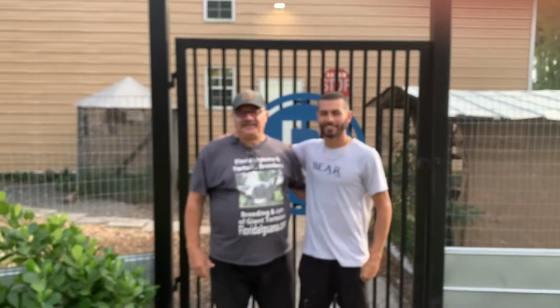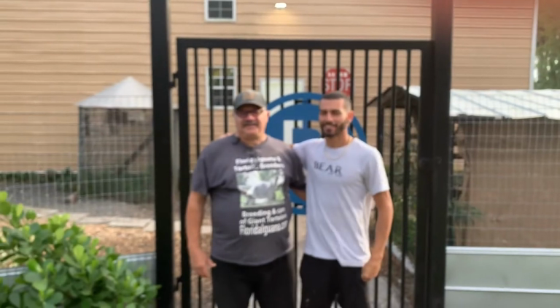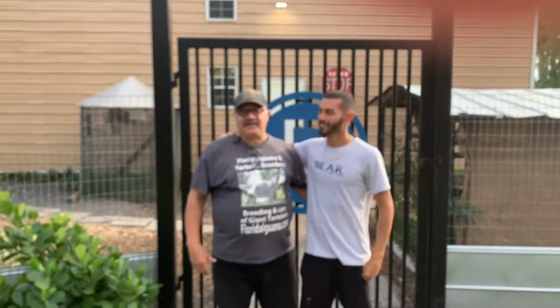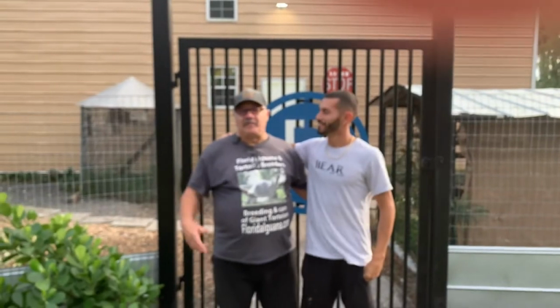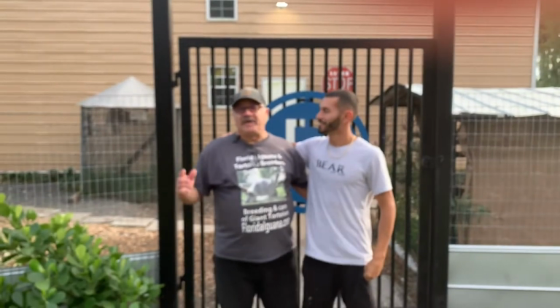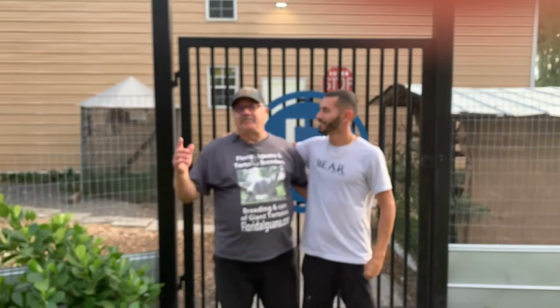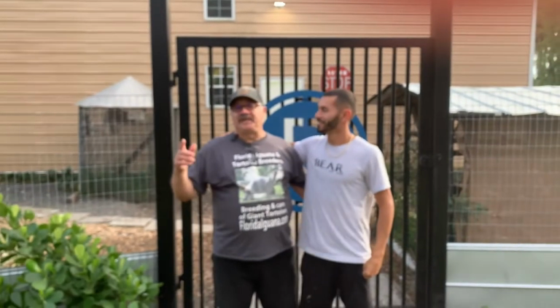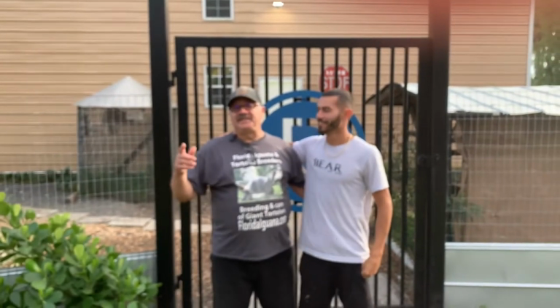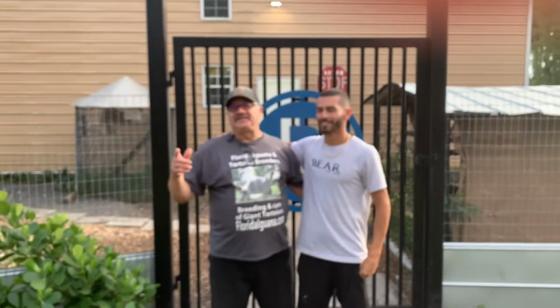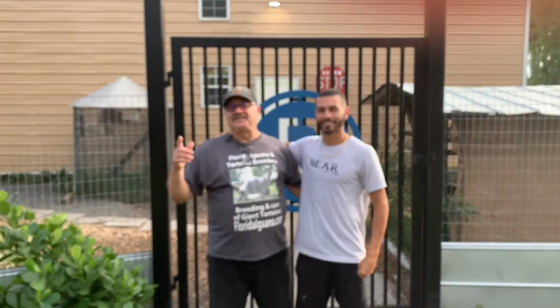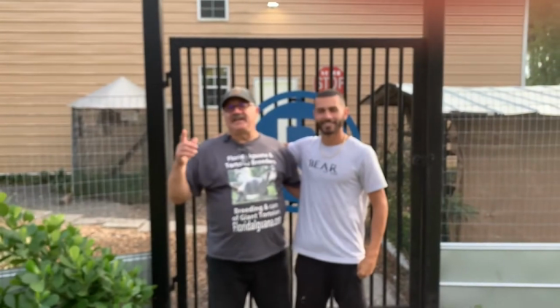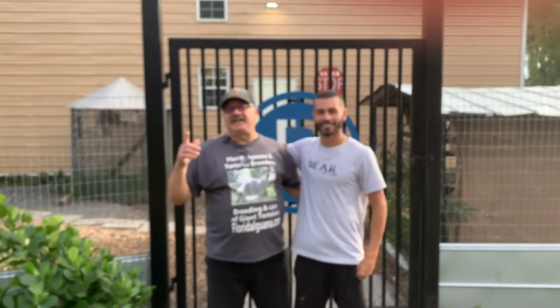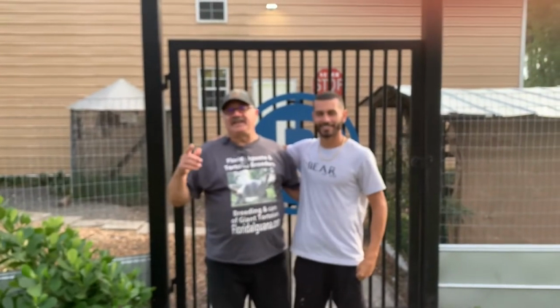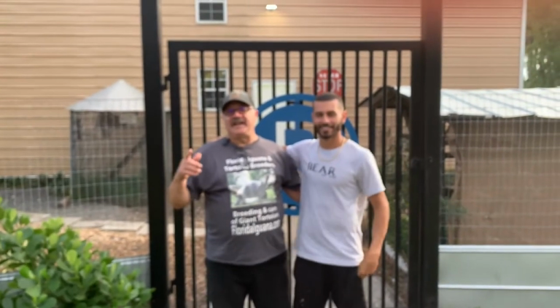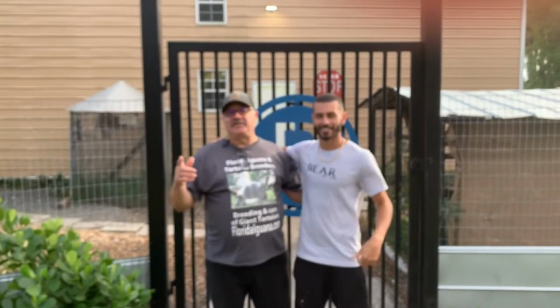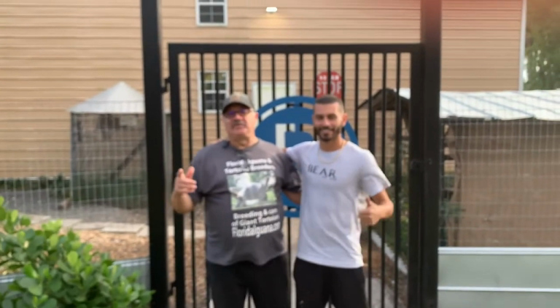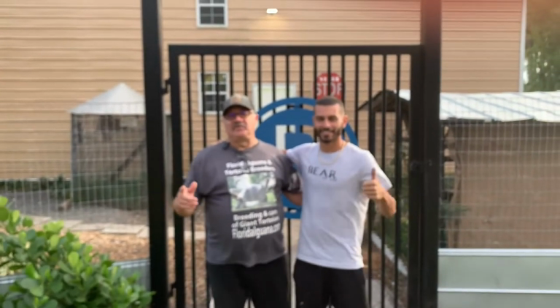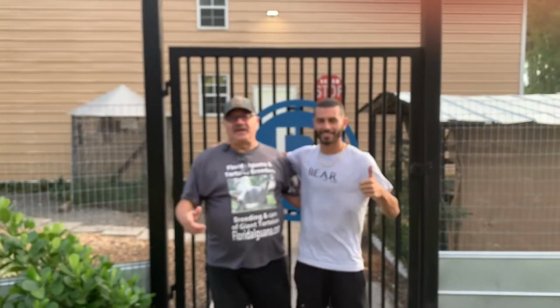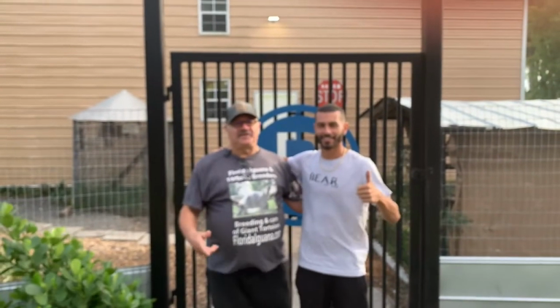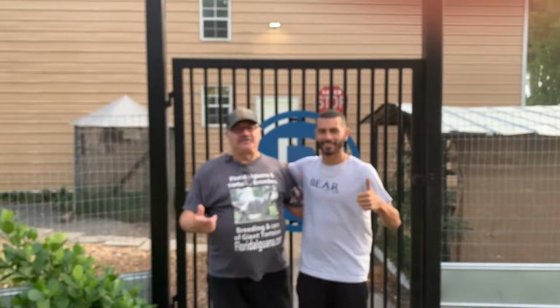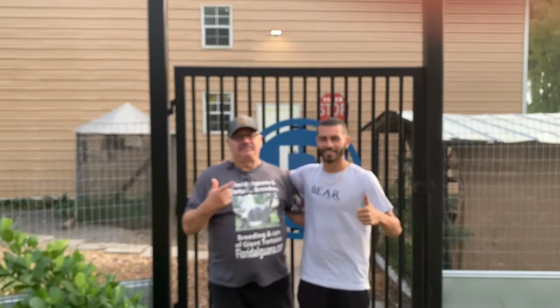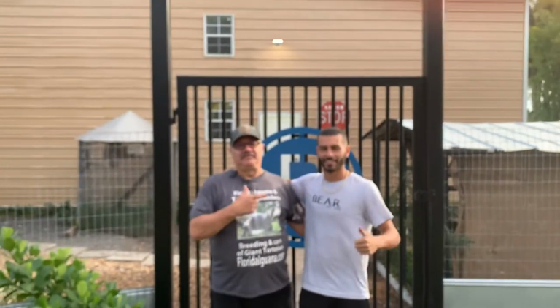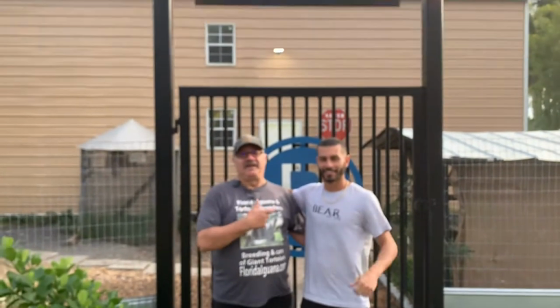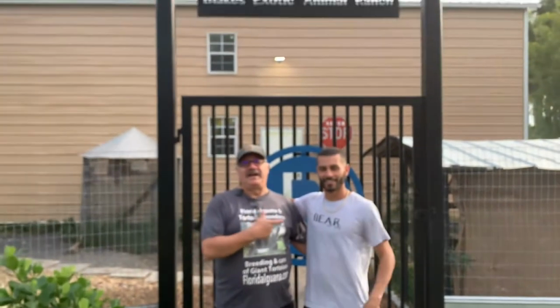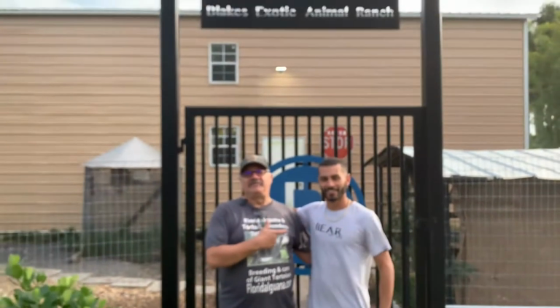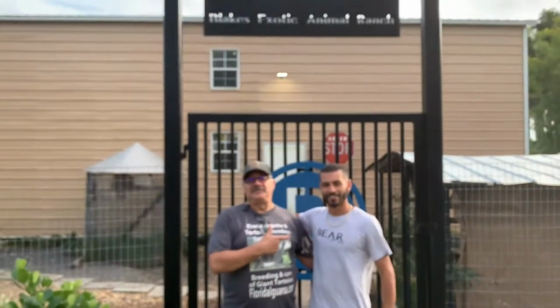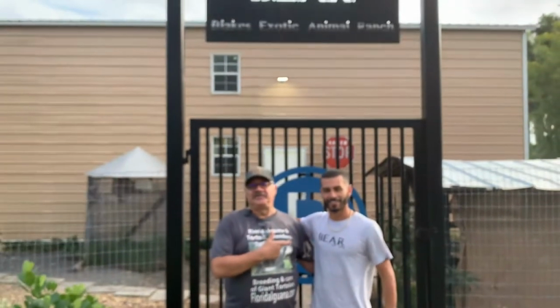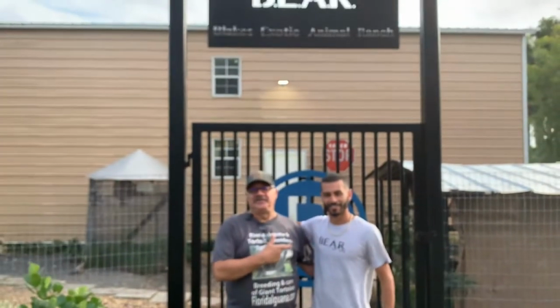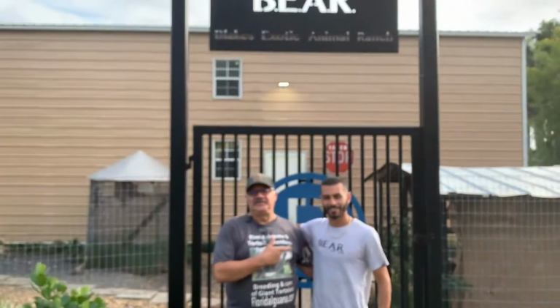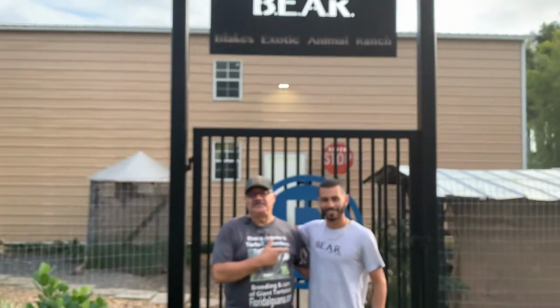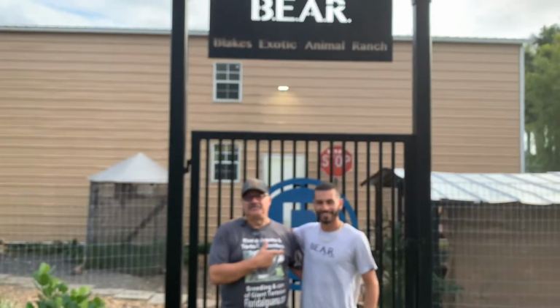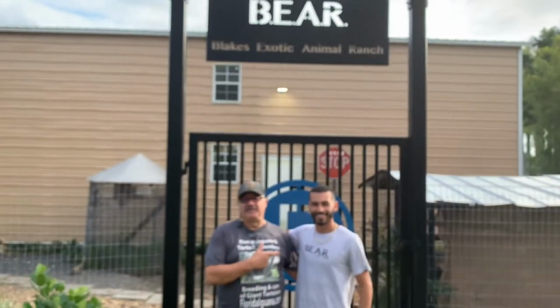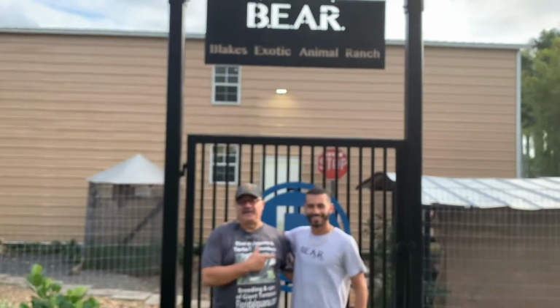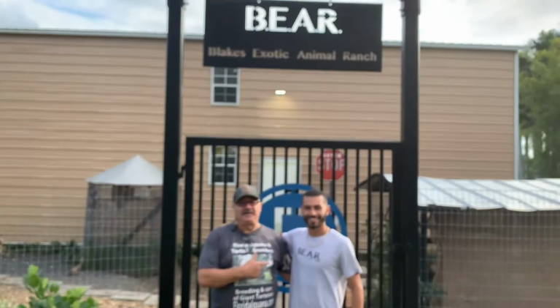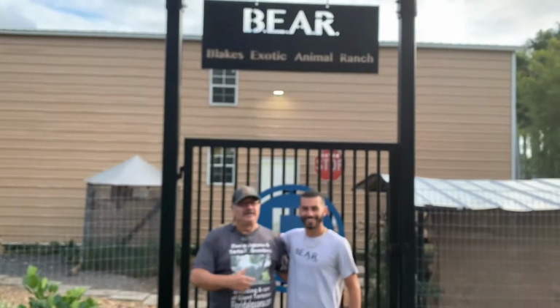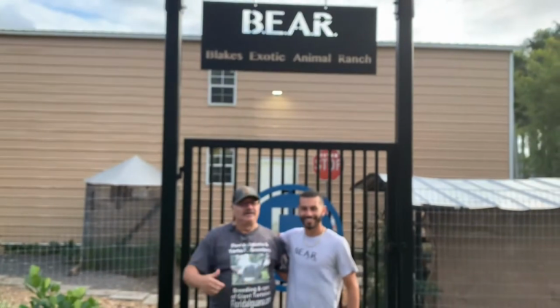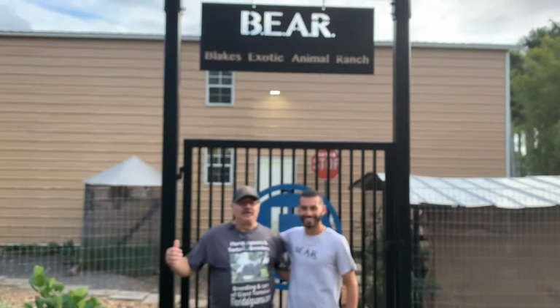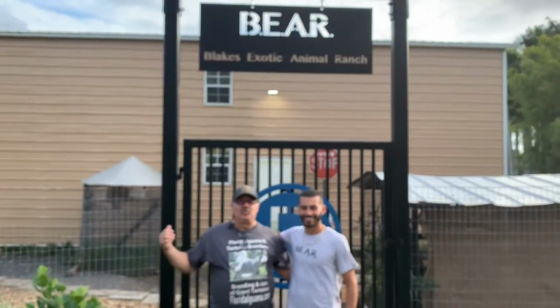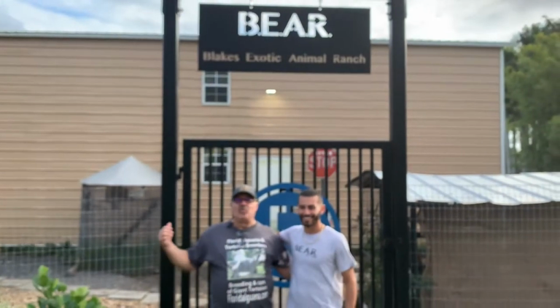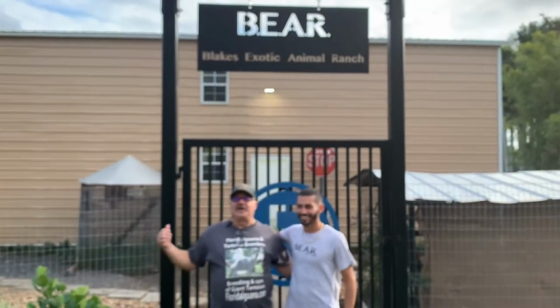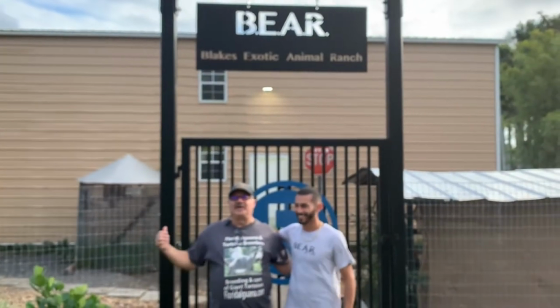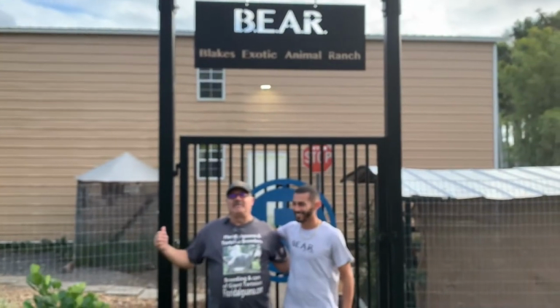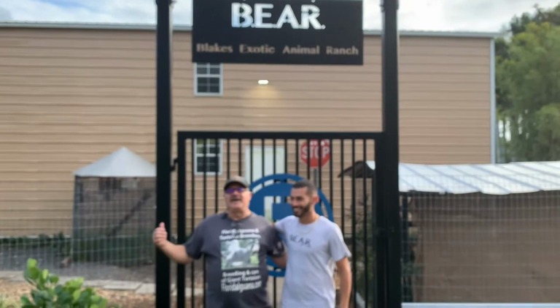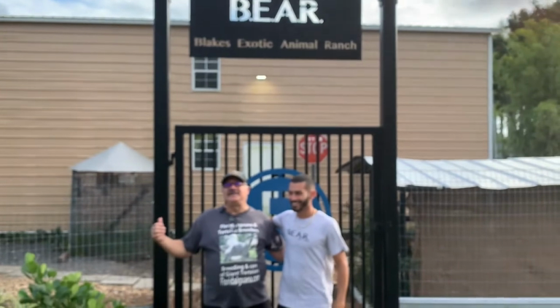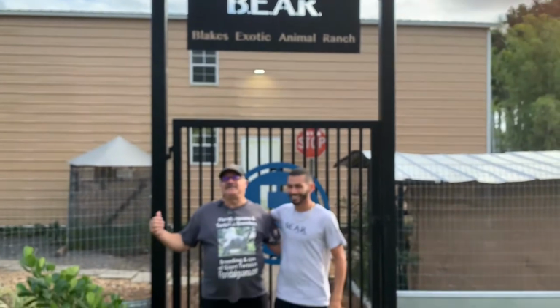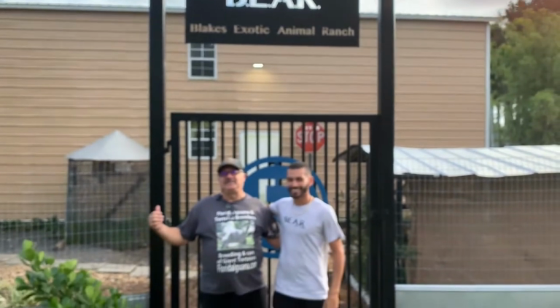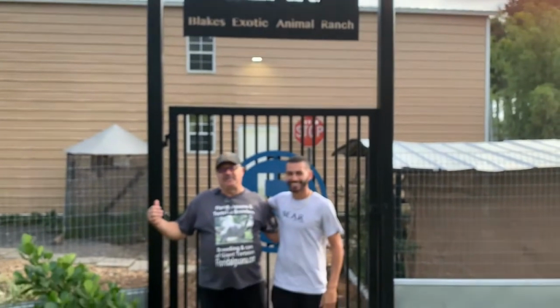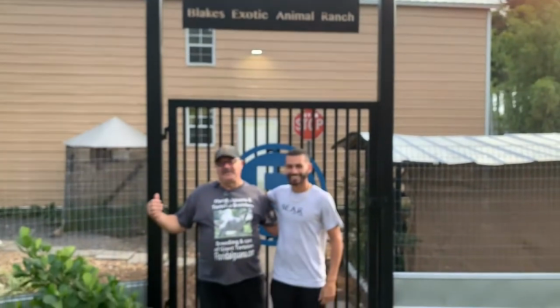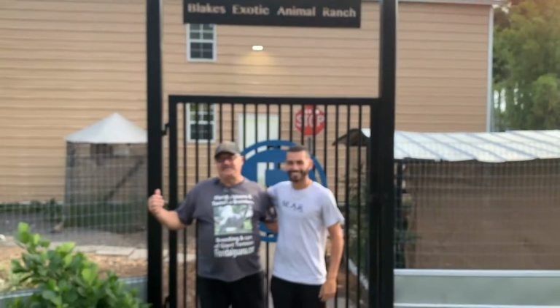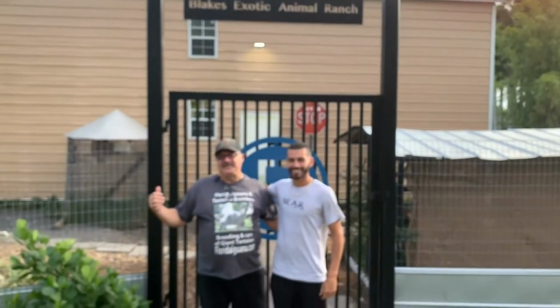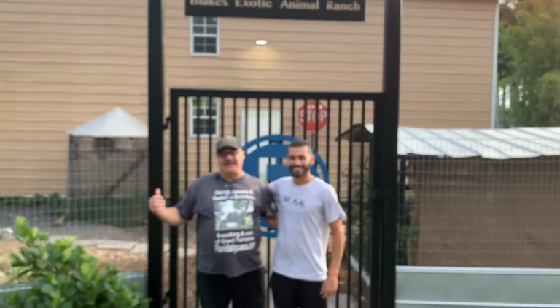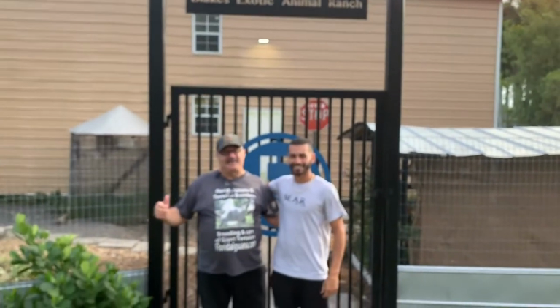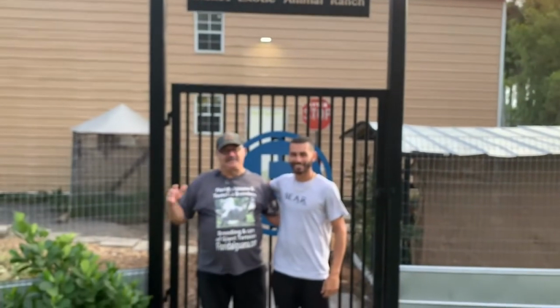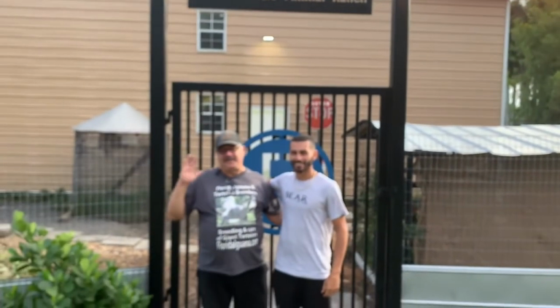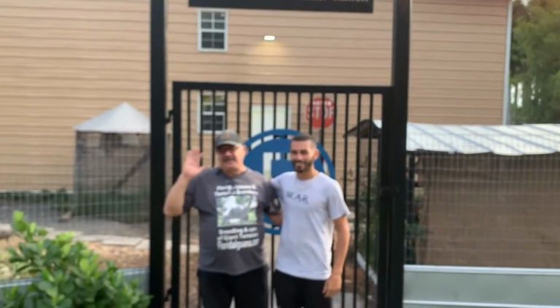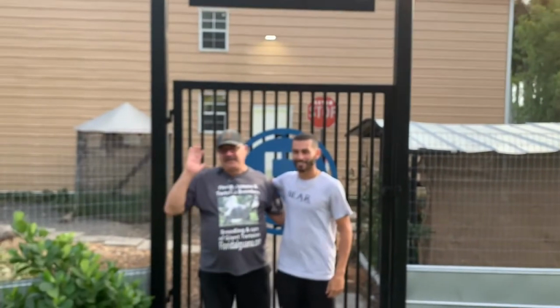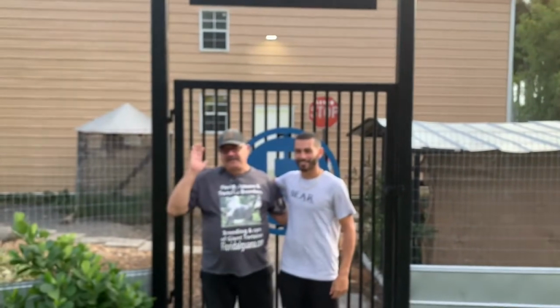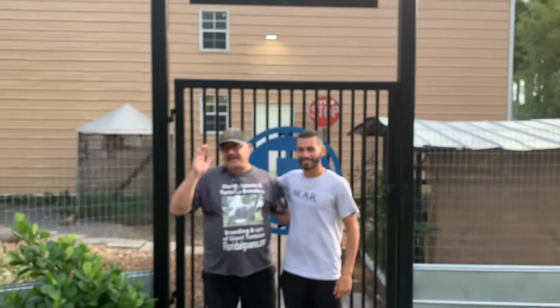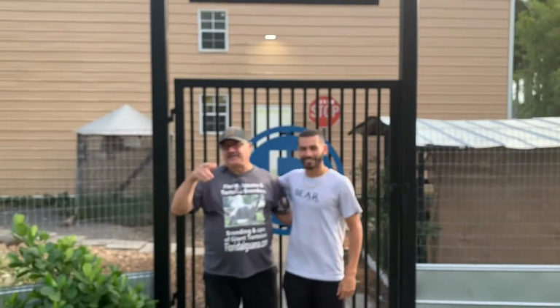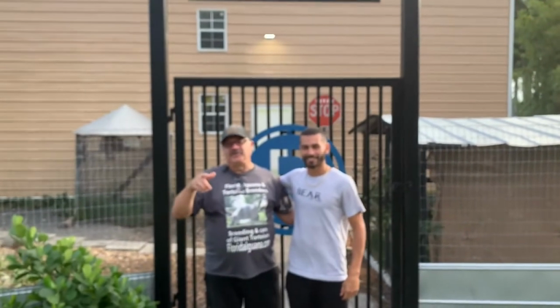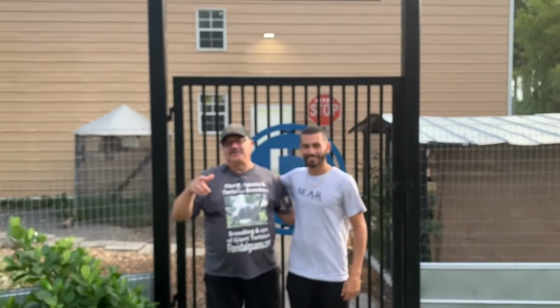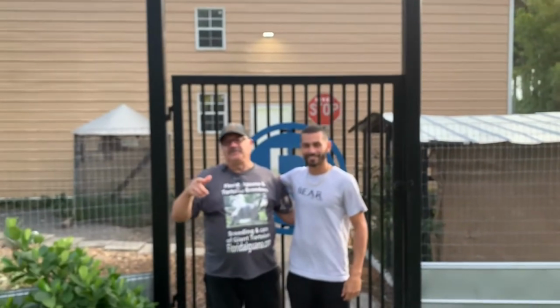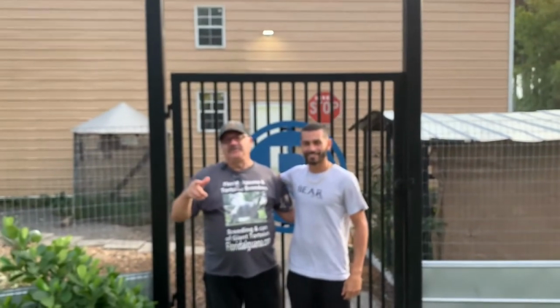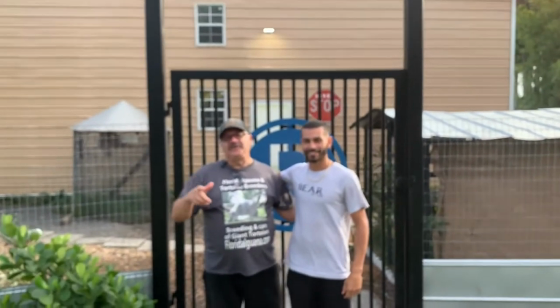I'm at Blake's Exotic Animal Ranch. This is Blake, and what an amazing place he has. Take a look at the video.